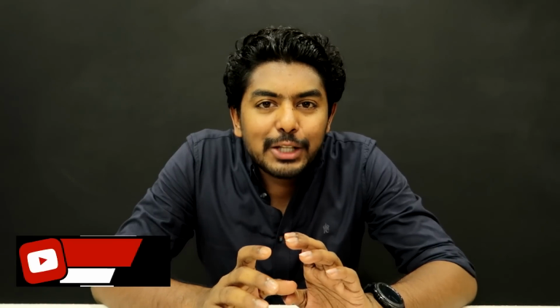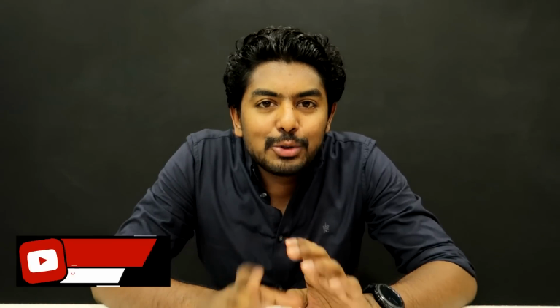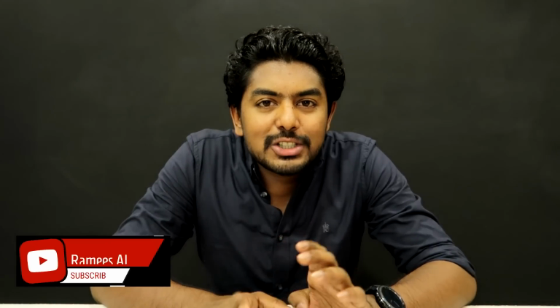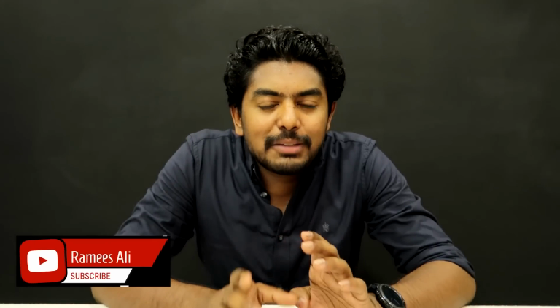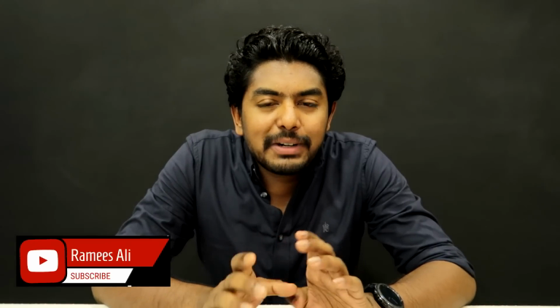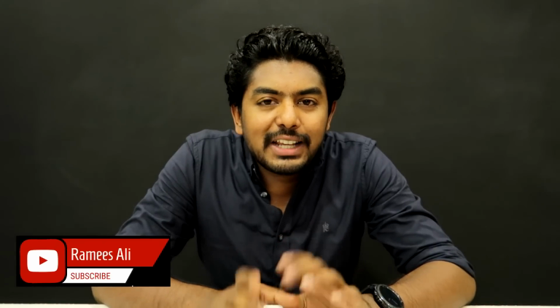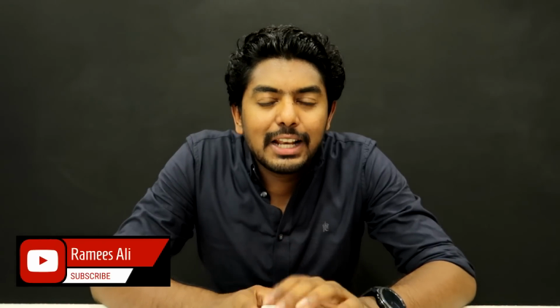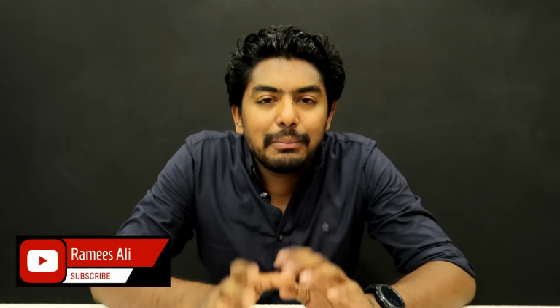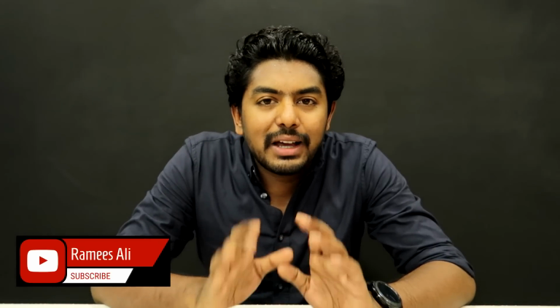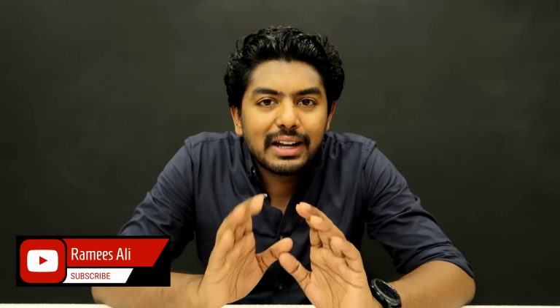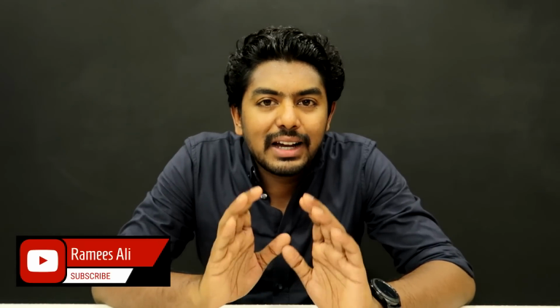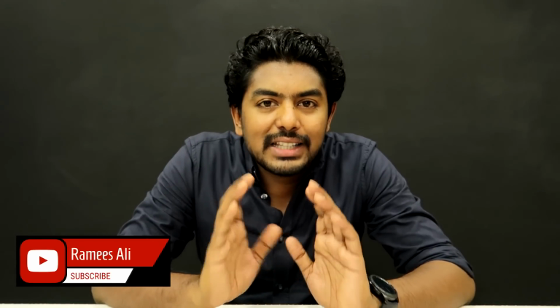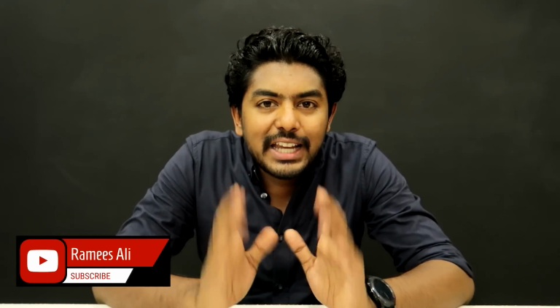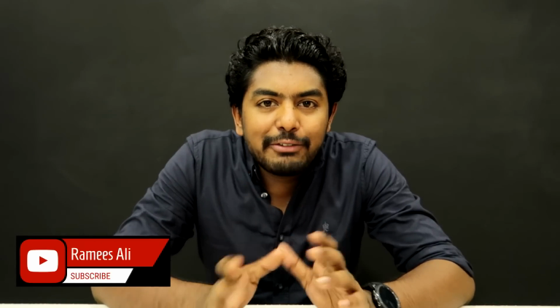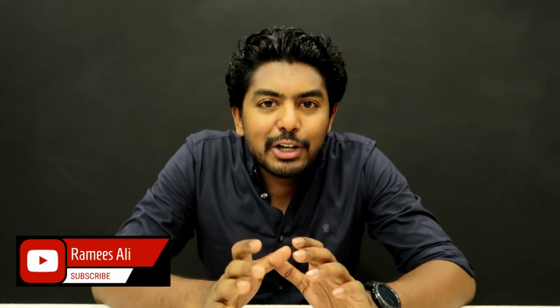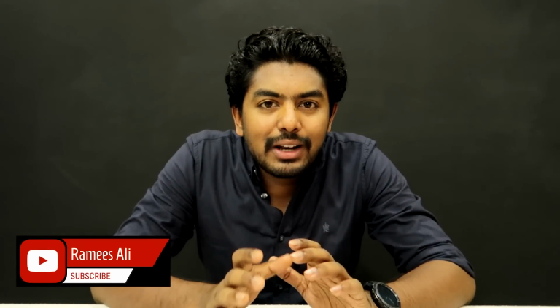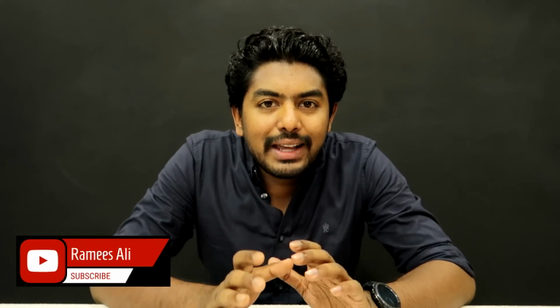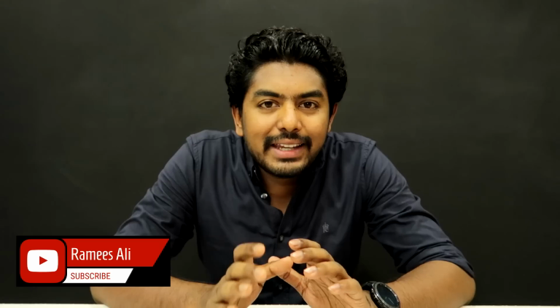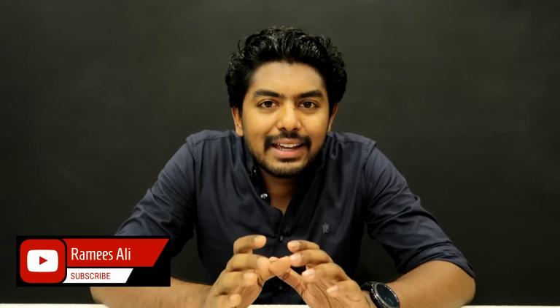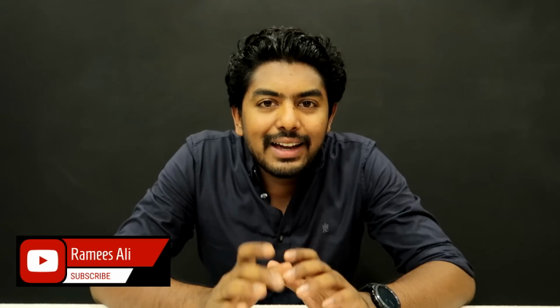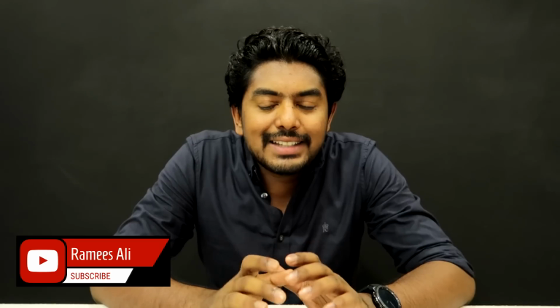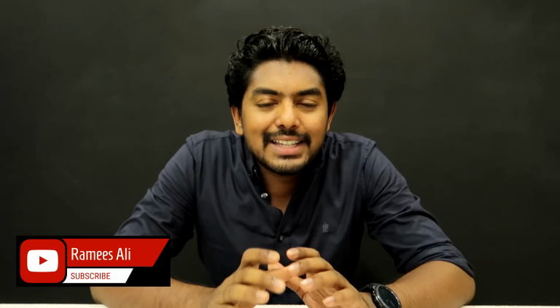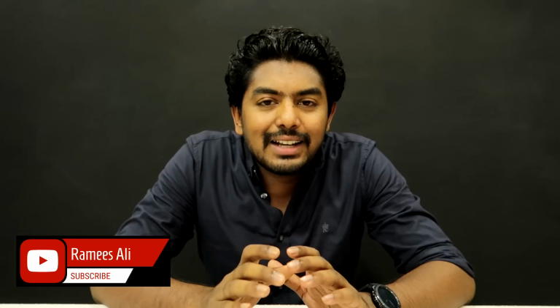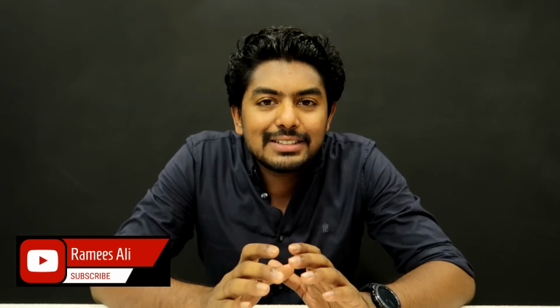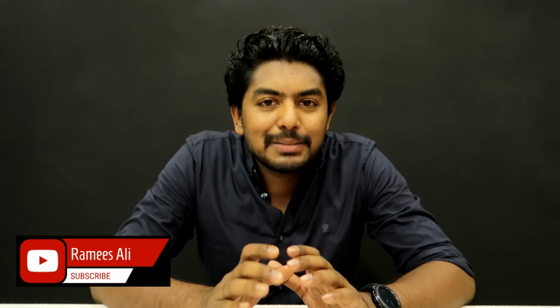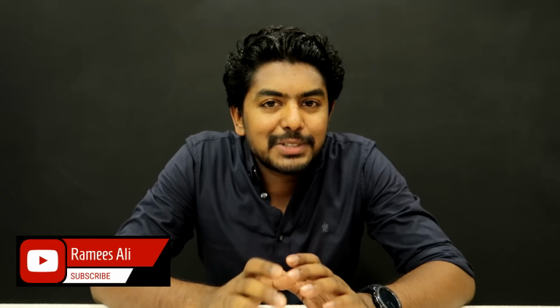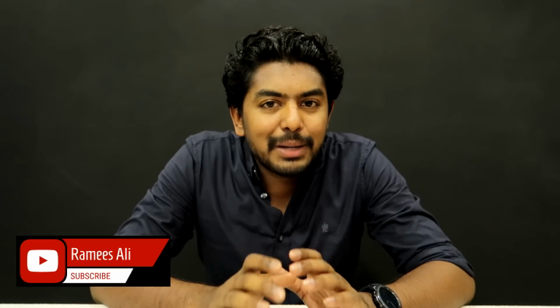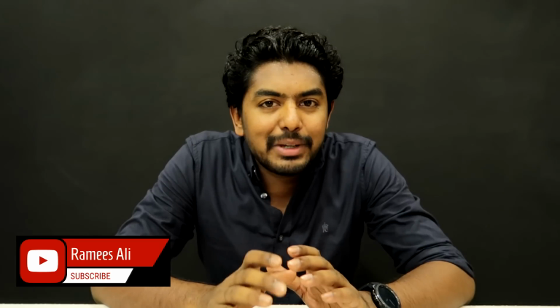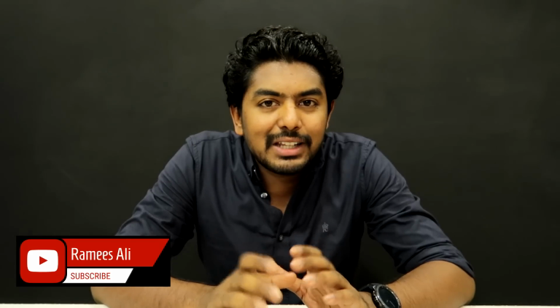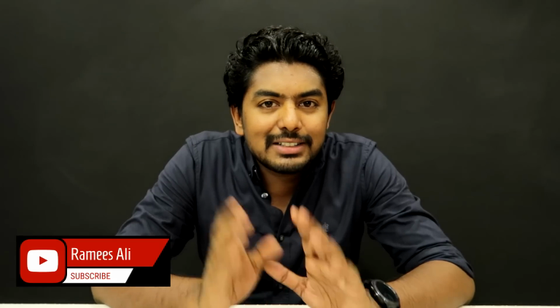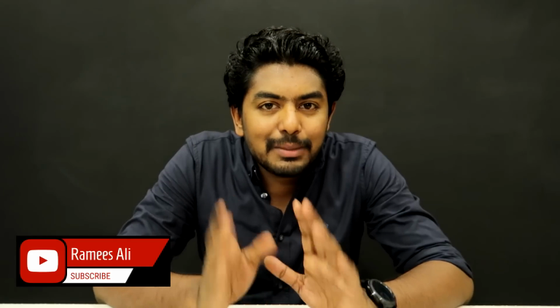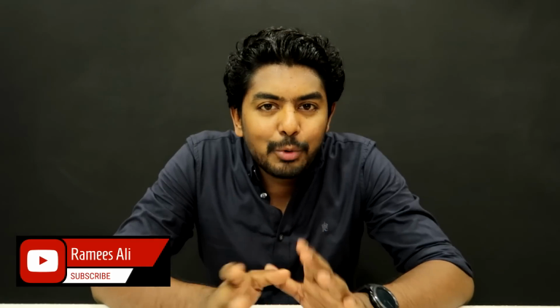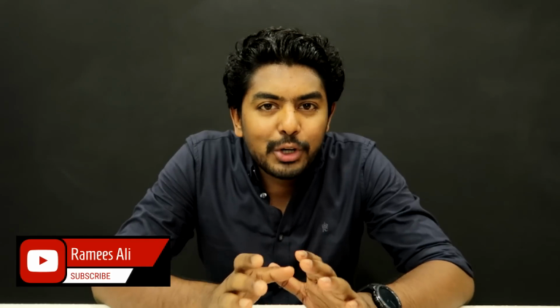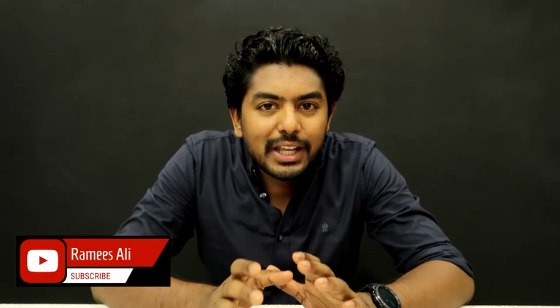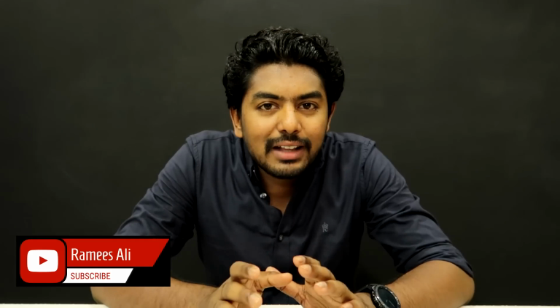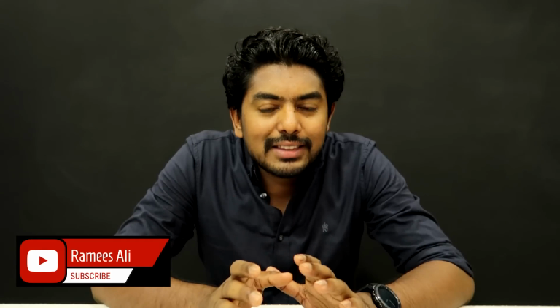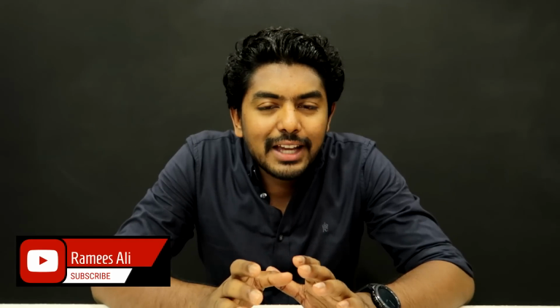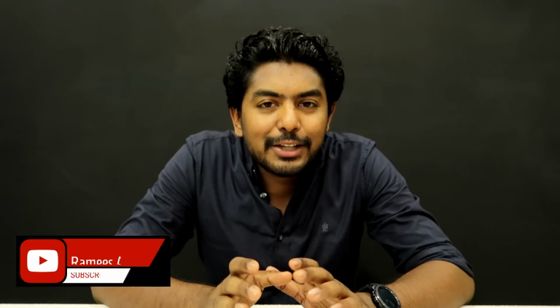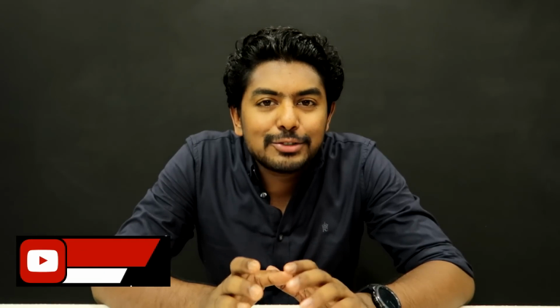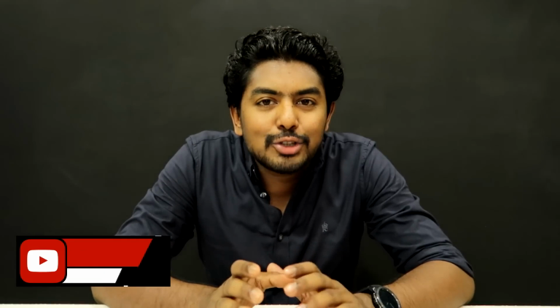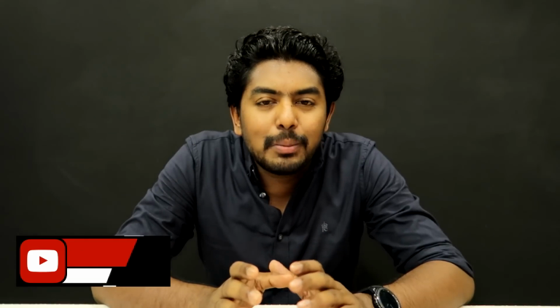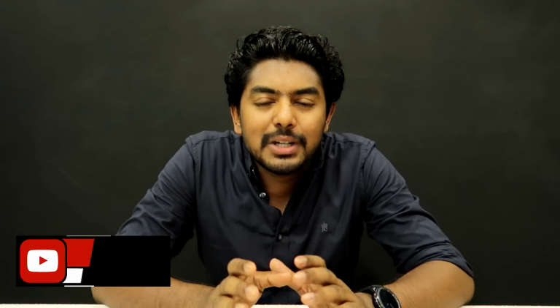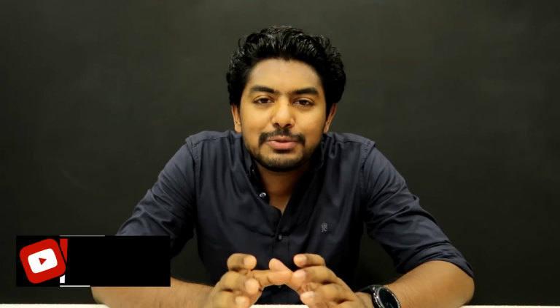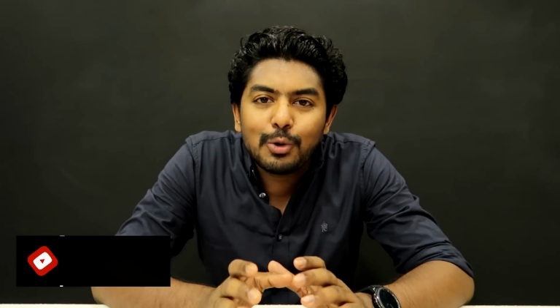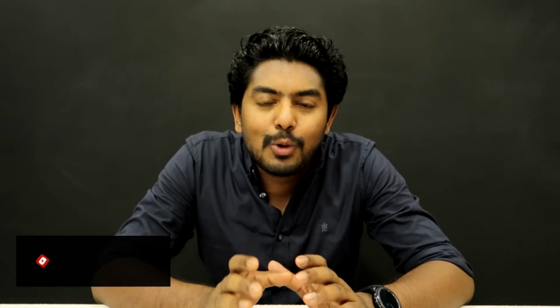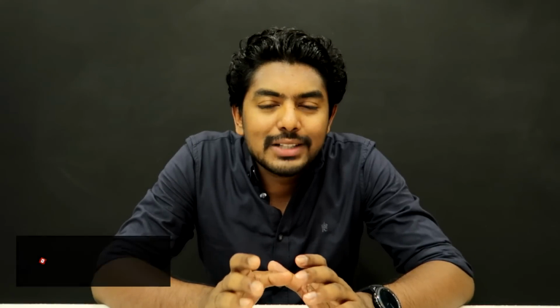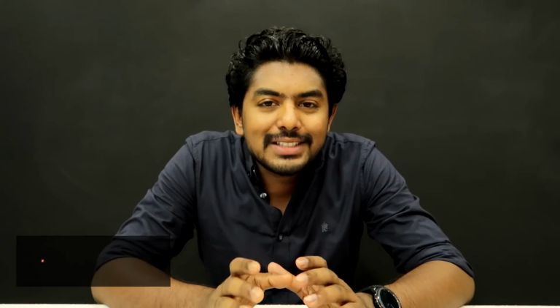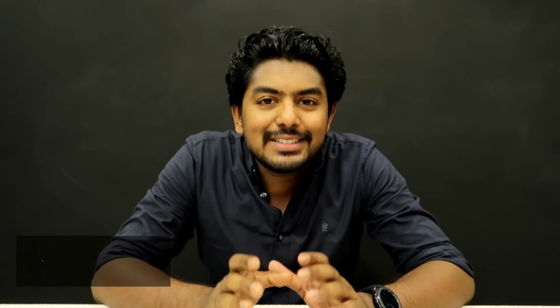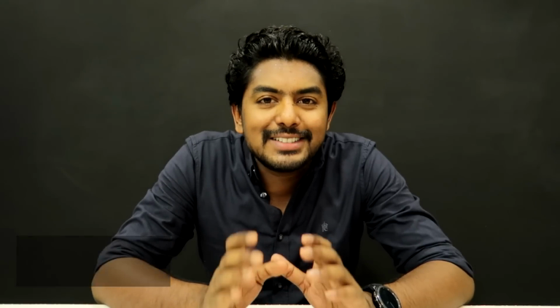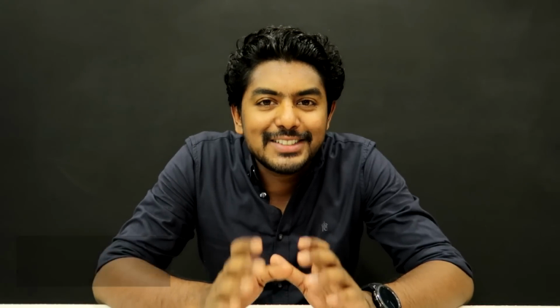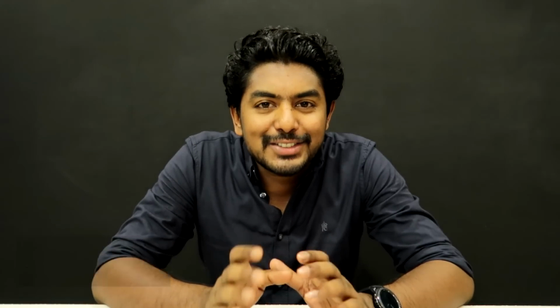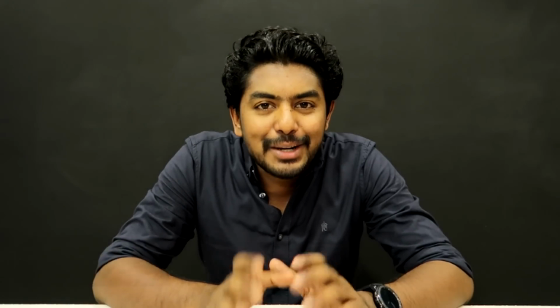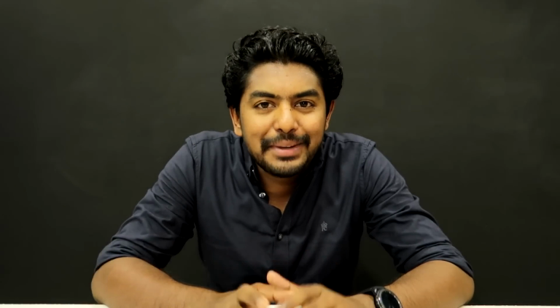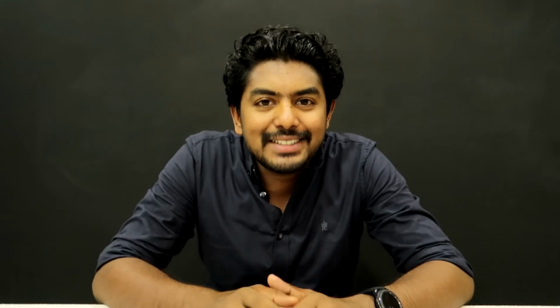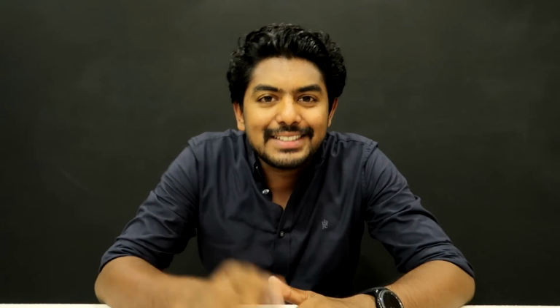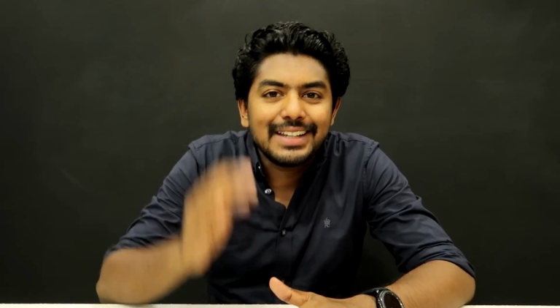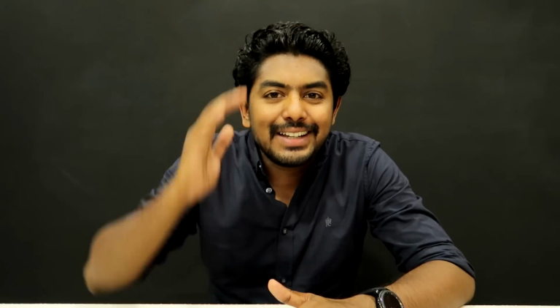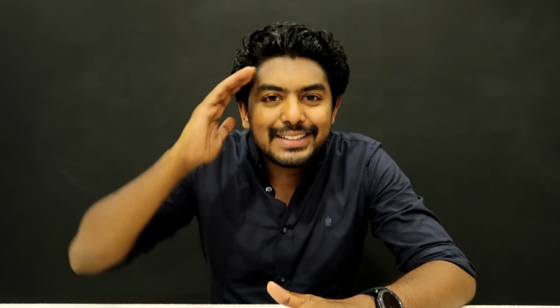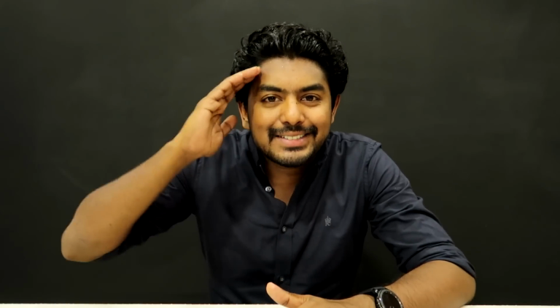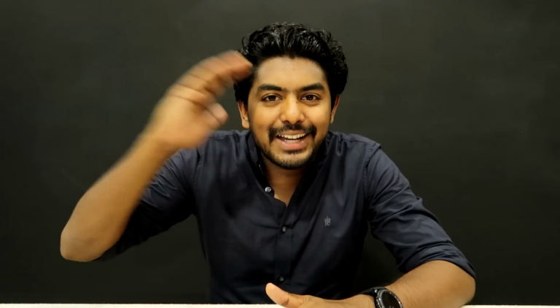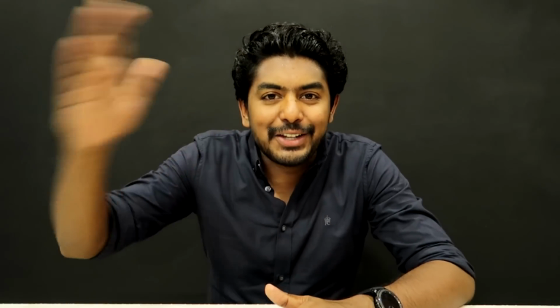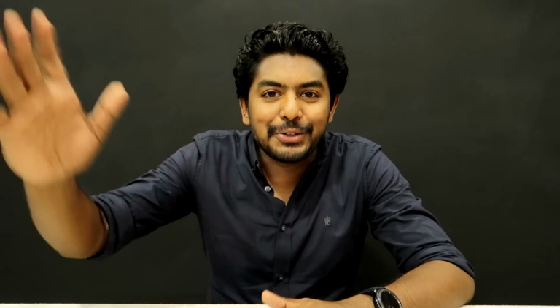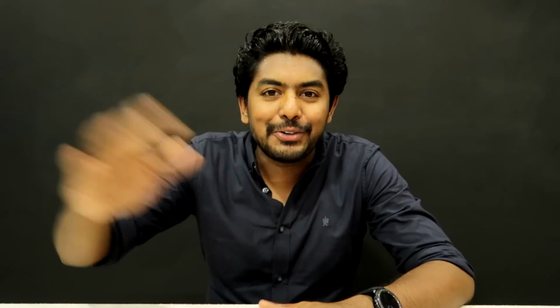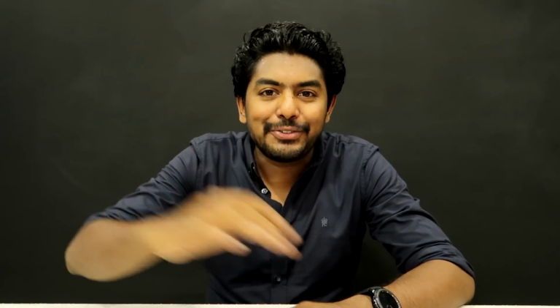Please like this video and subscribe to this channel. Thank you so much for watching. This is Ramiz, signing off.